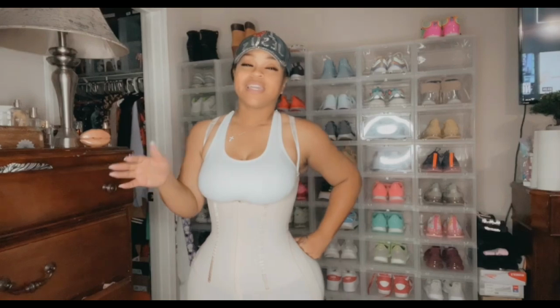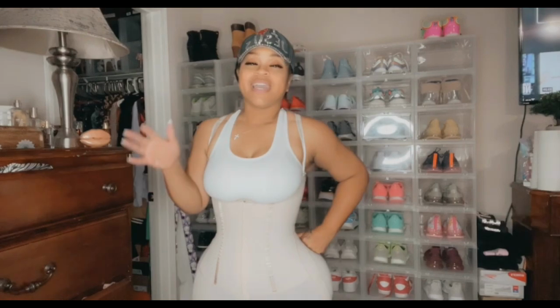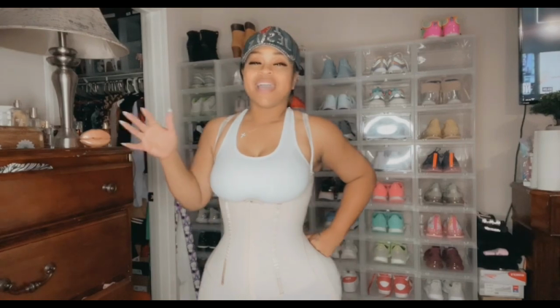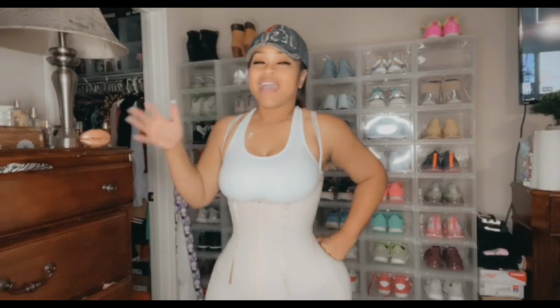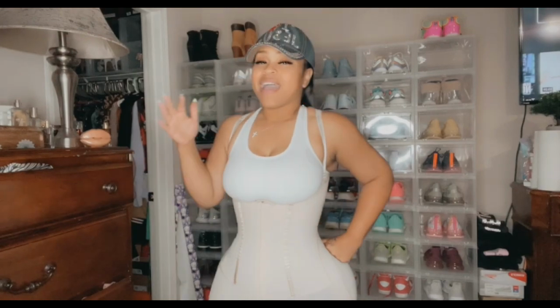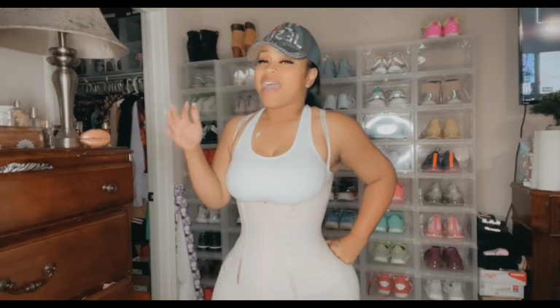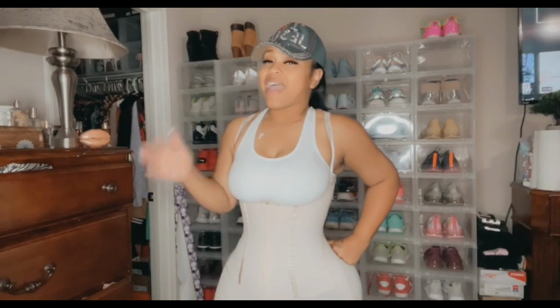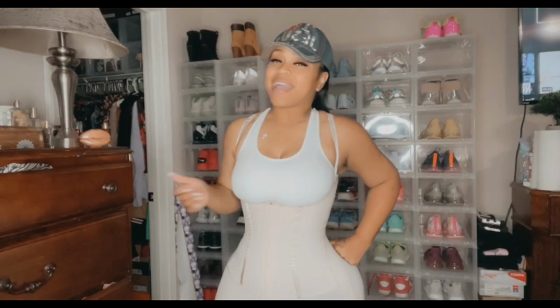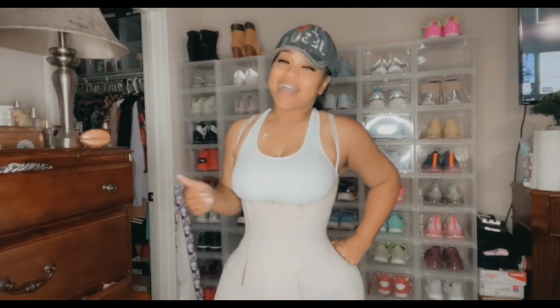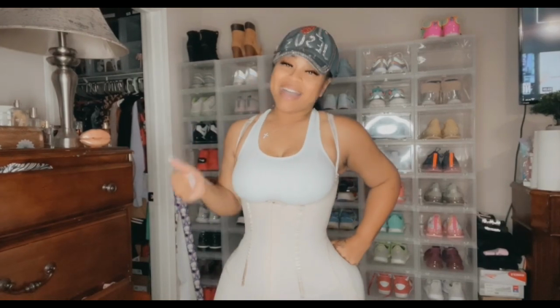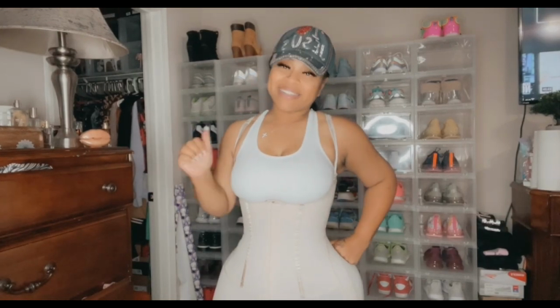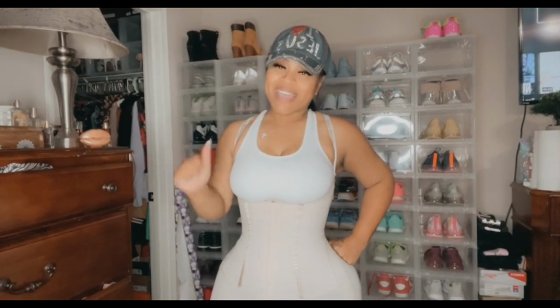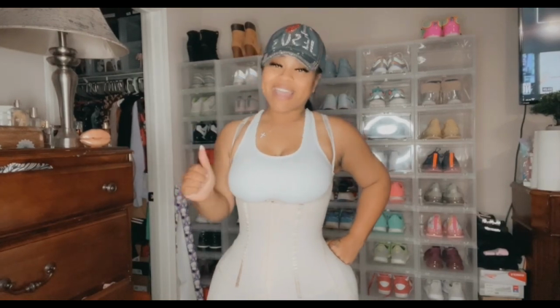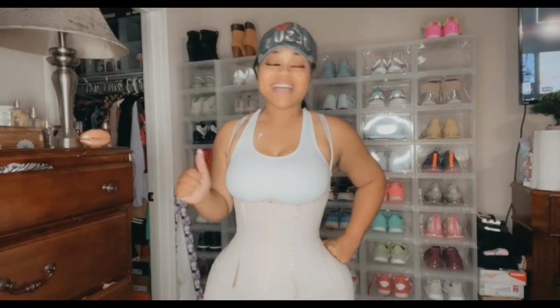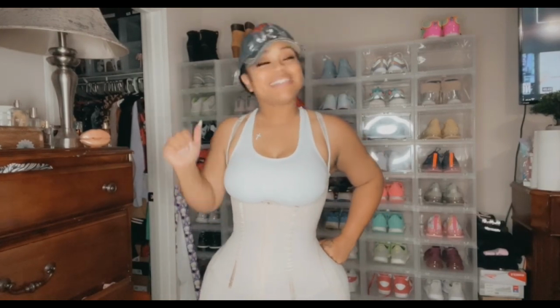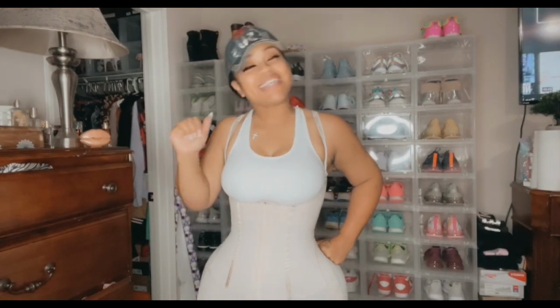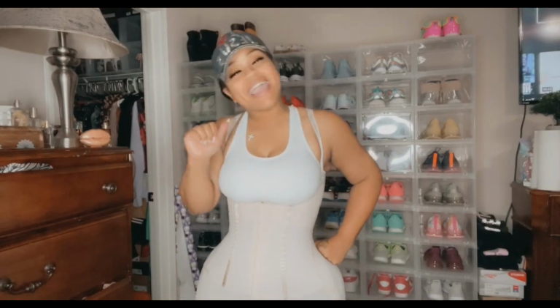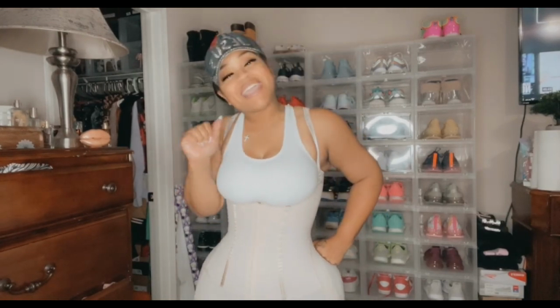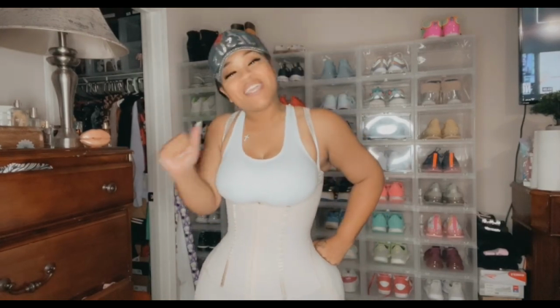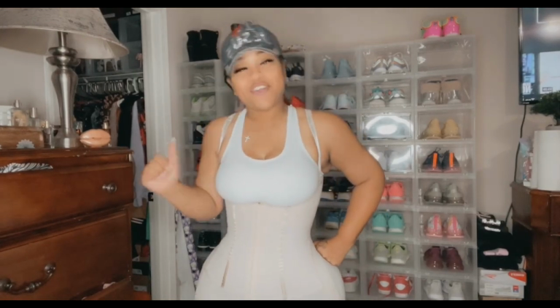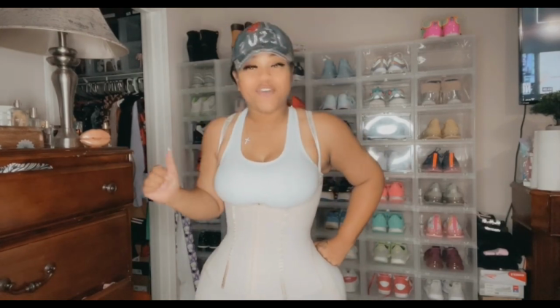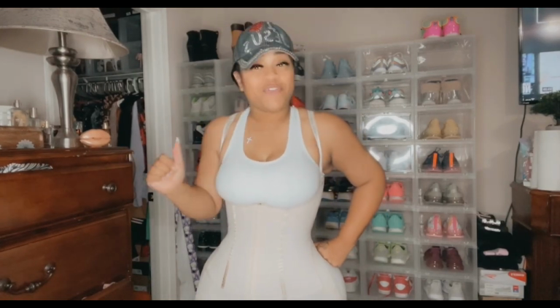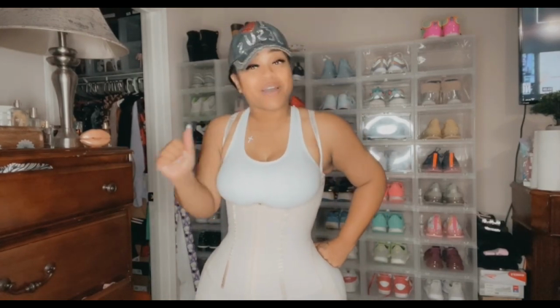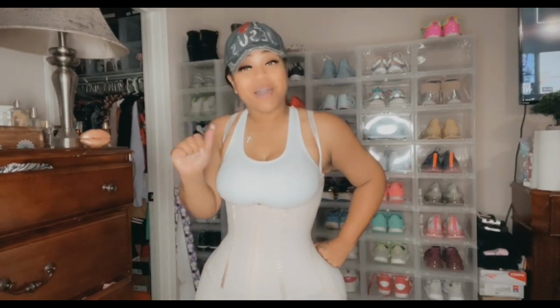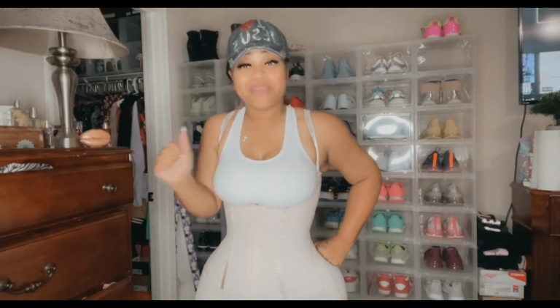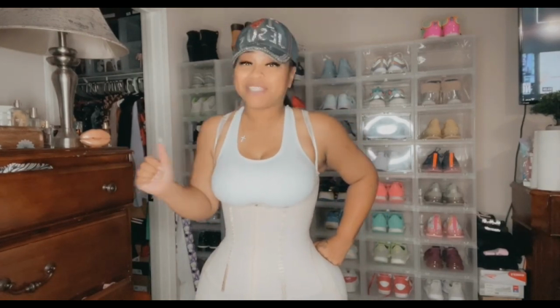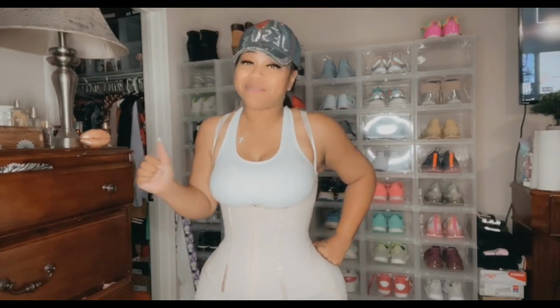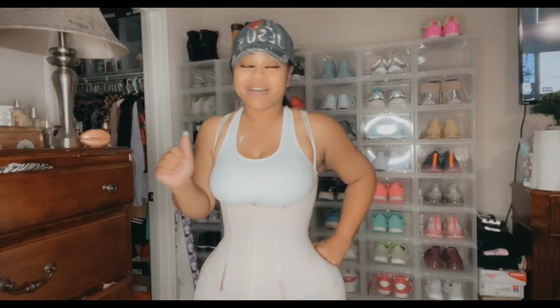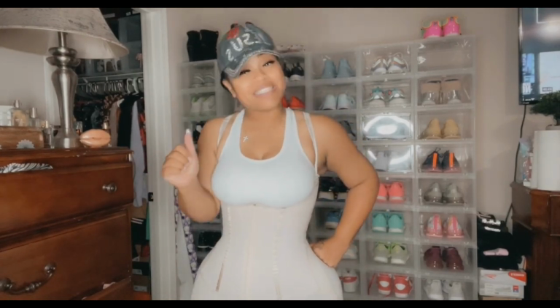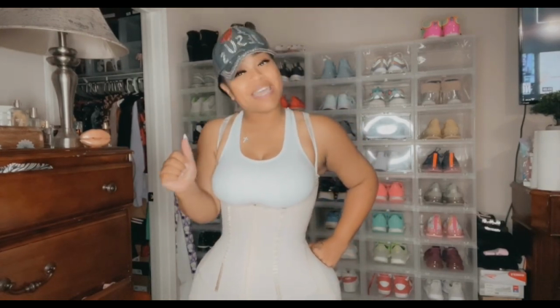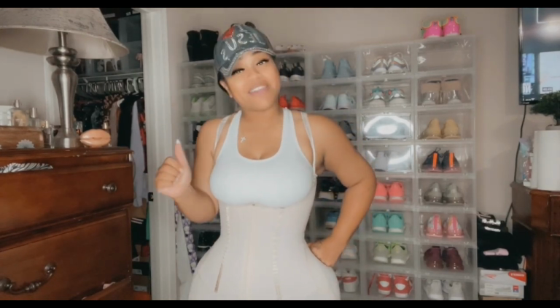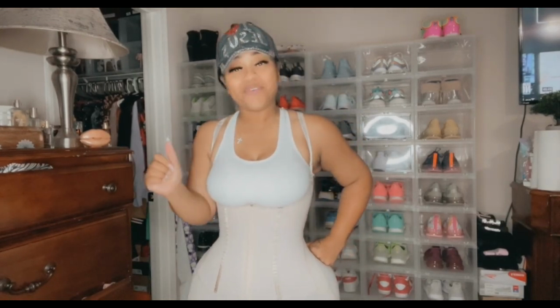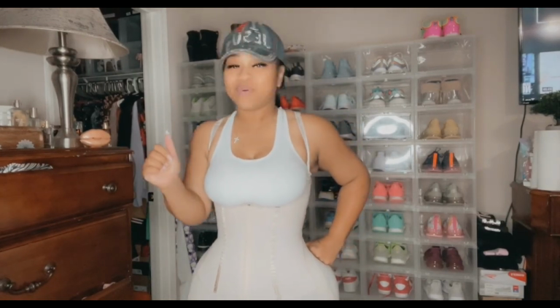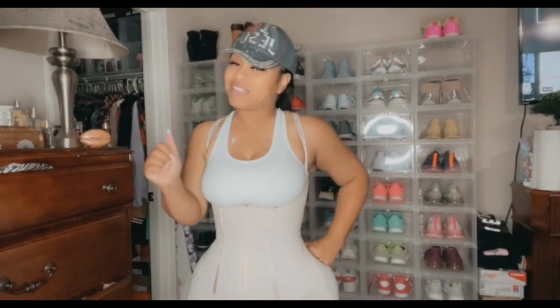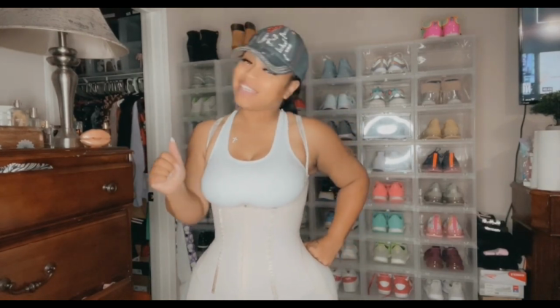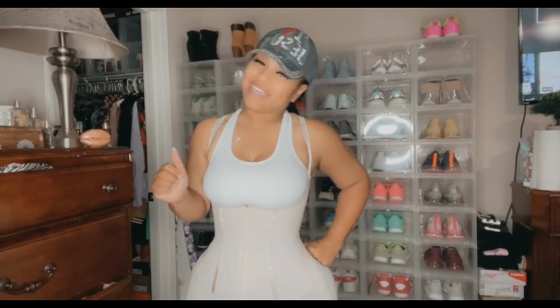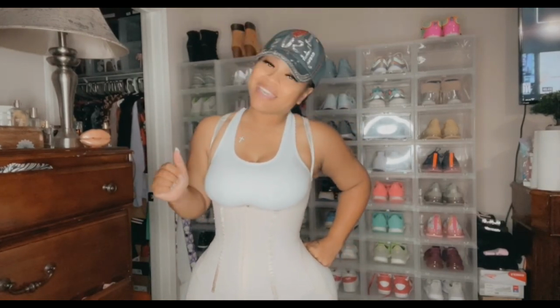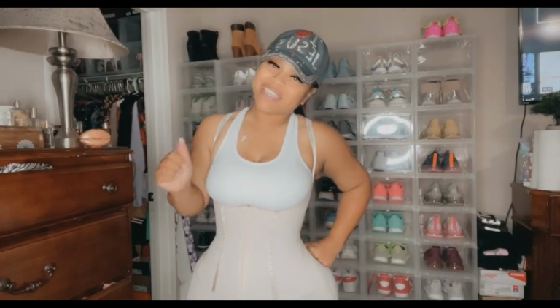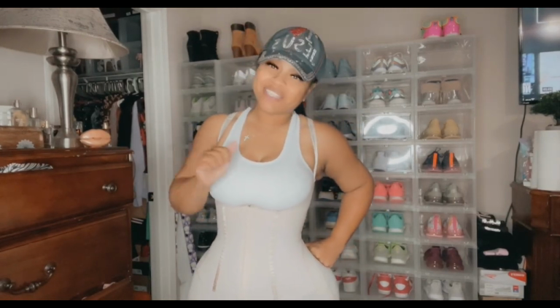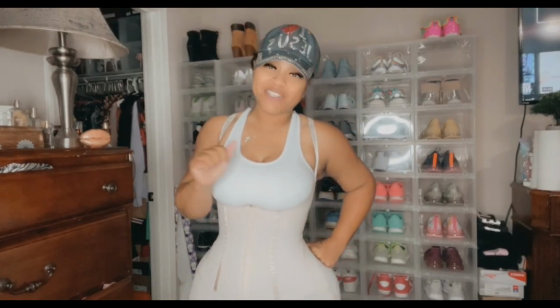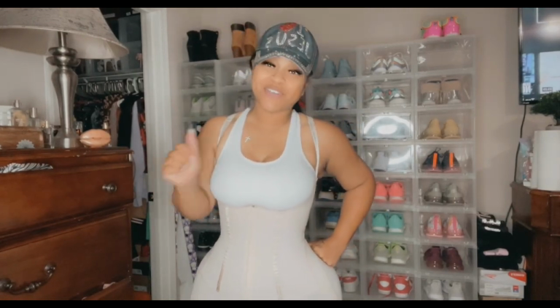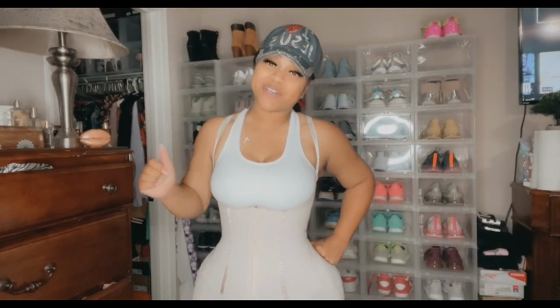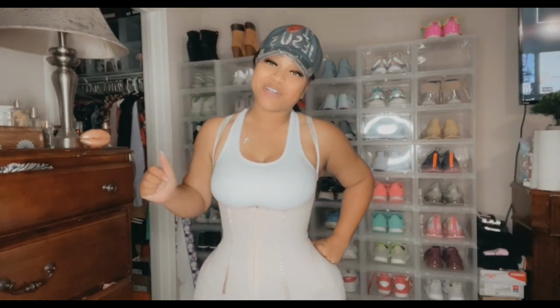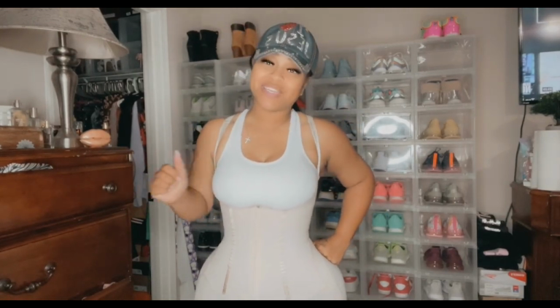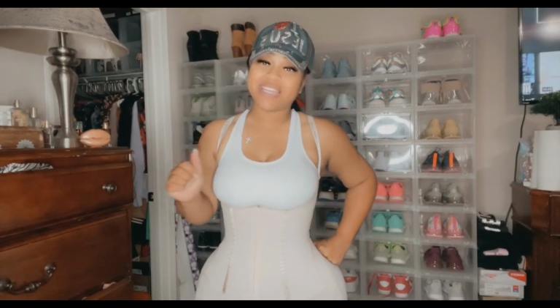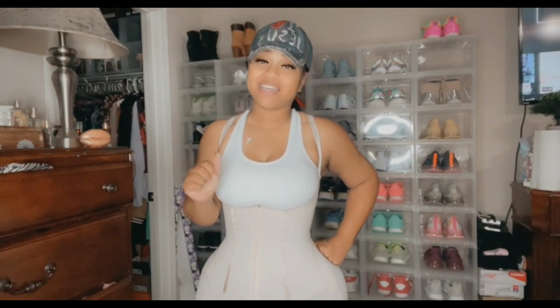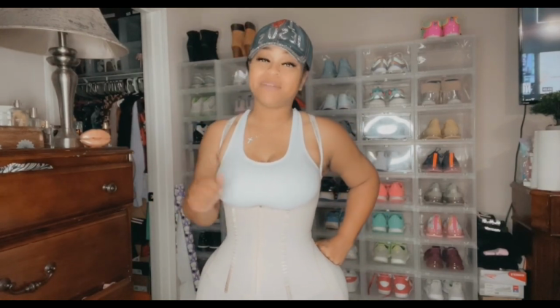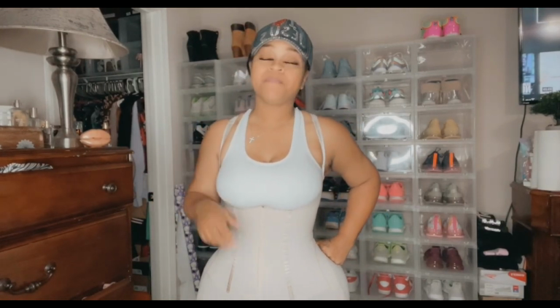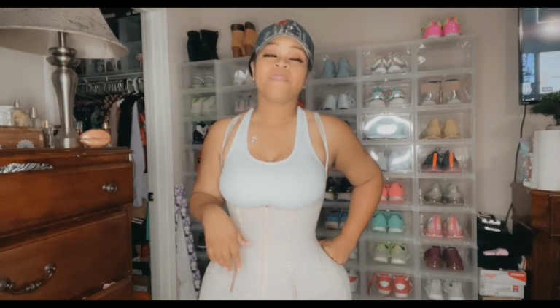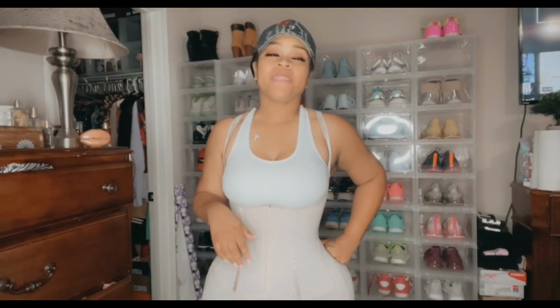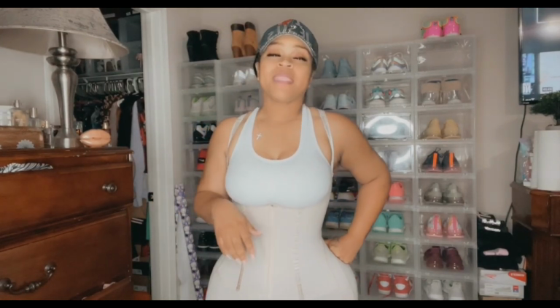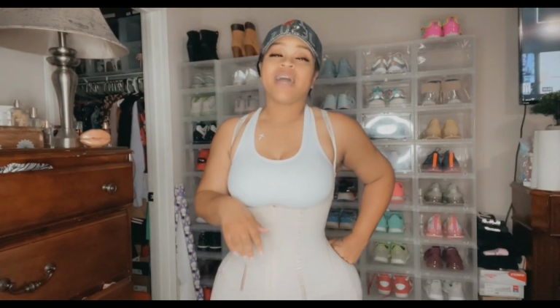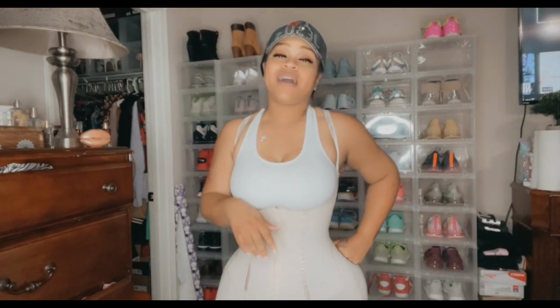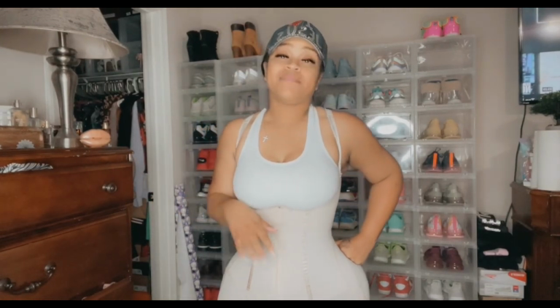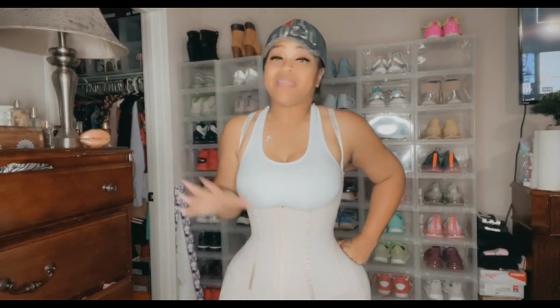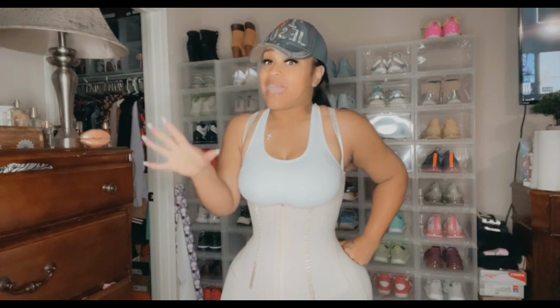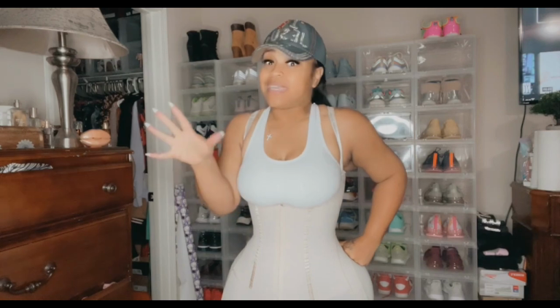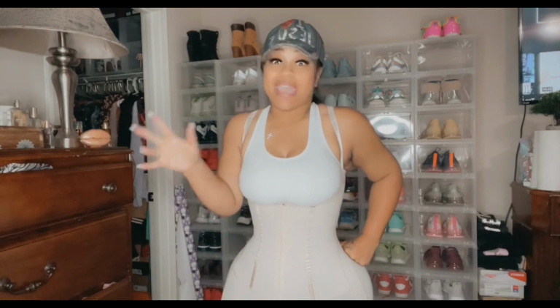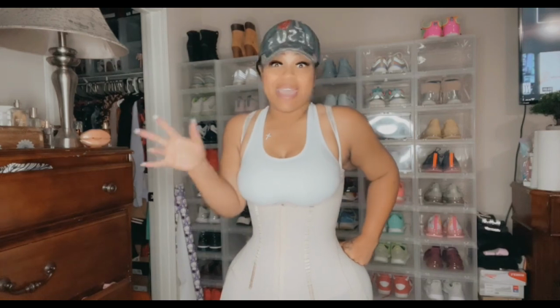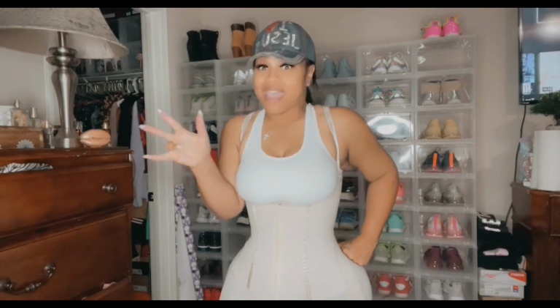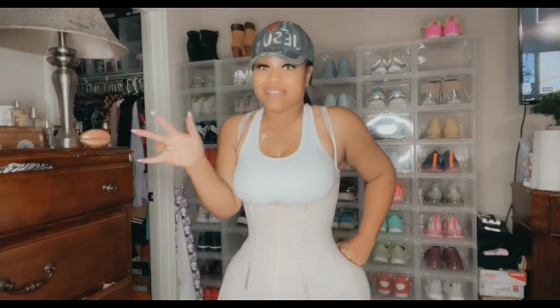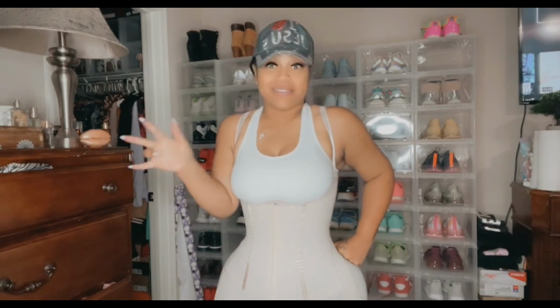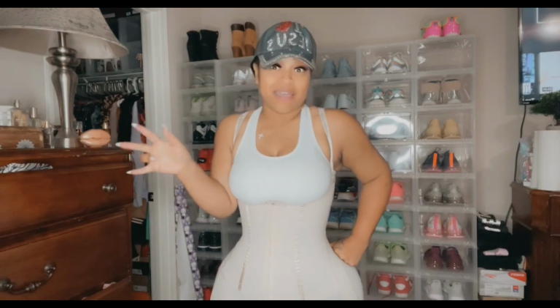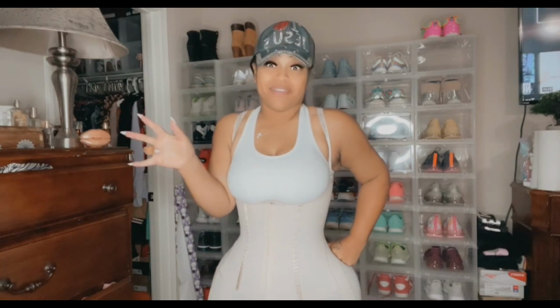Hey guys, thank you for coming to my channel. Once again, it's your girl Nita, aka 7.